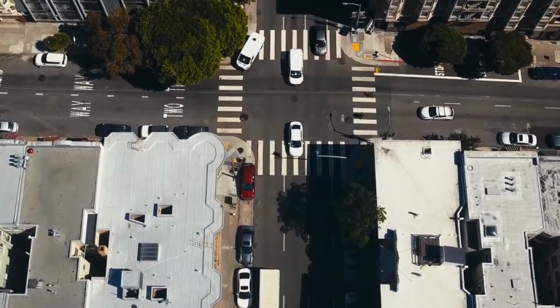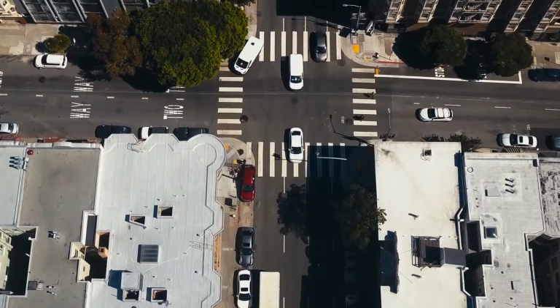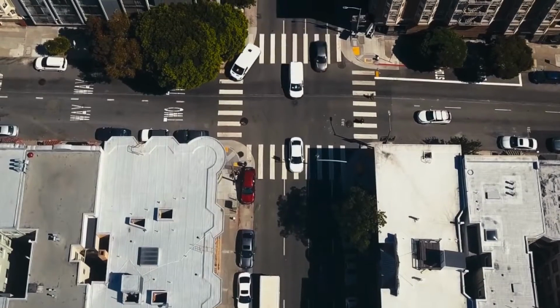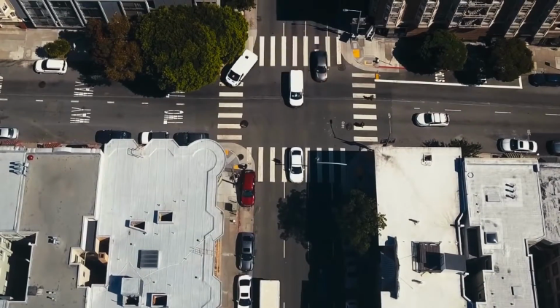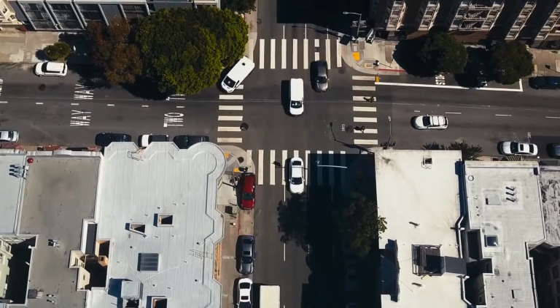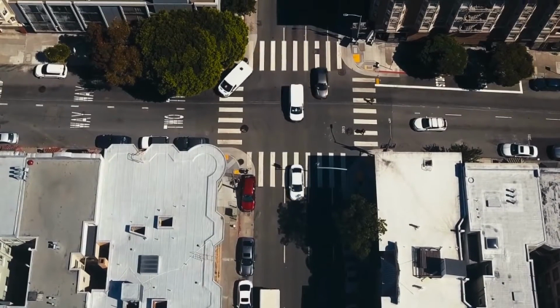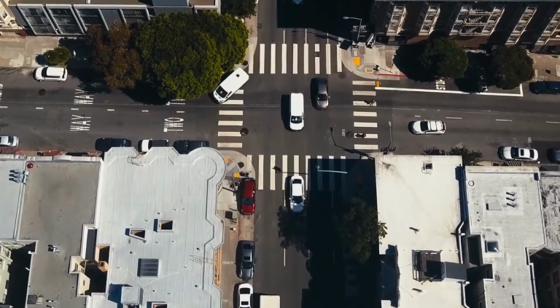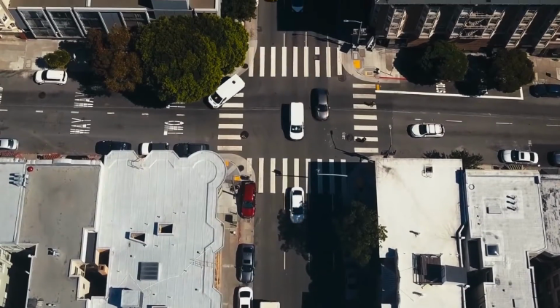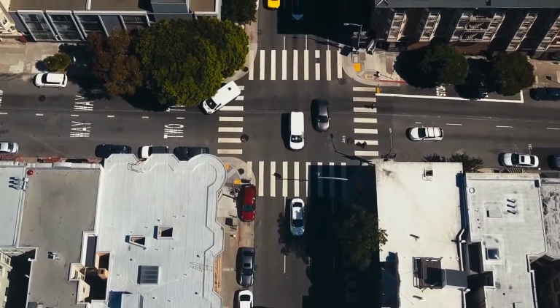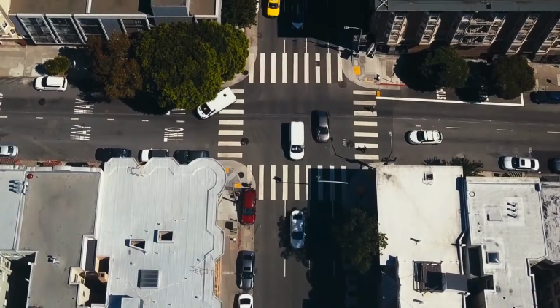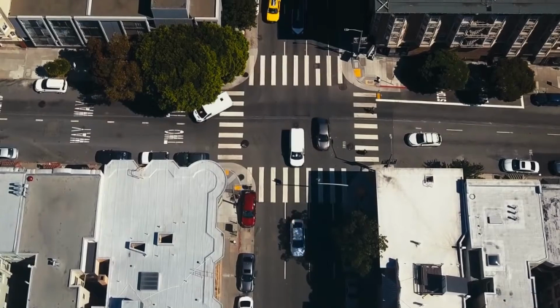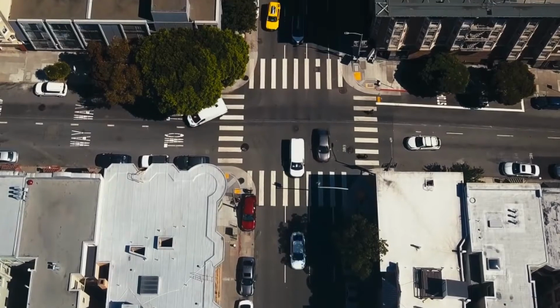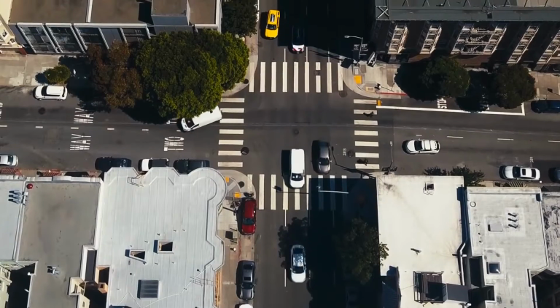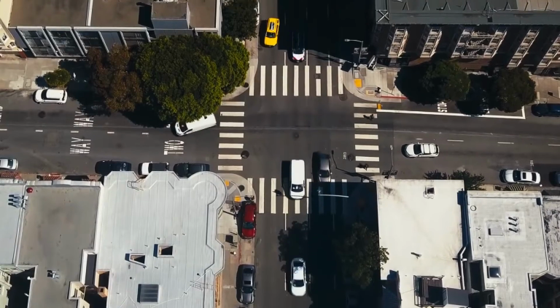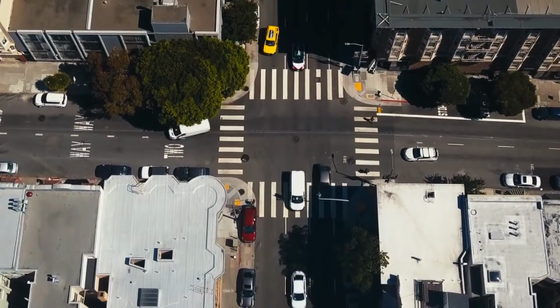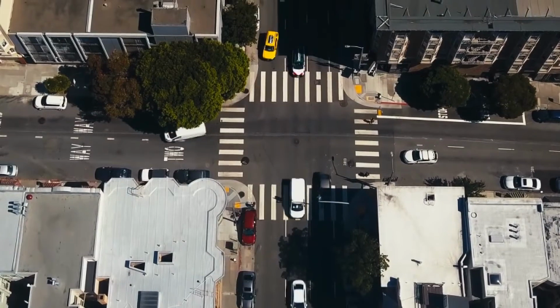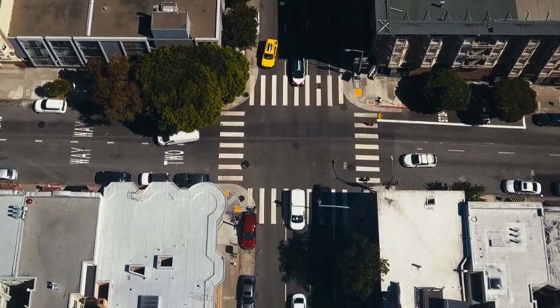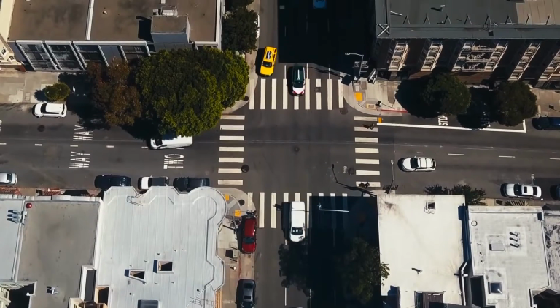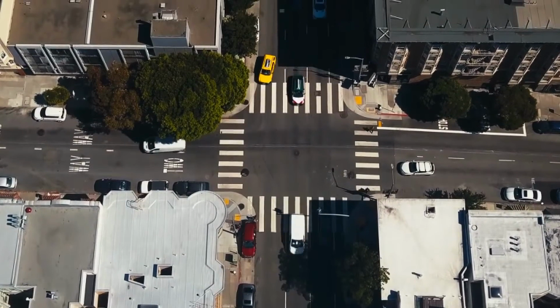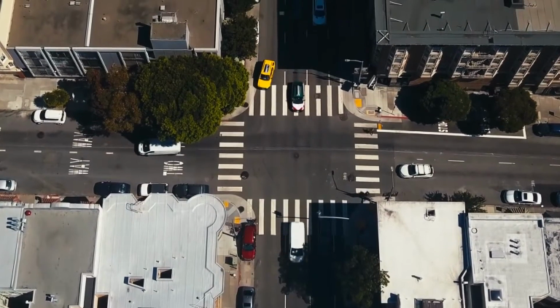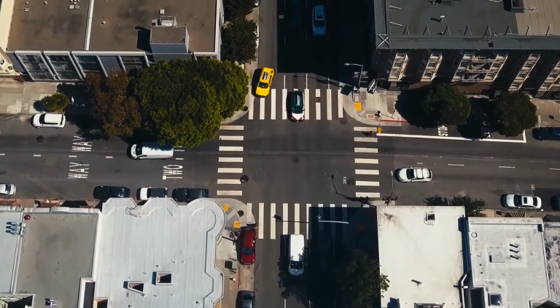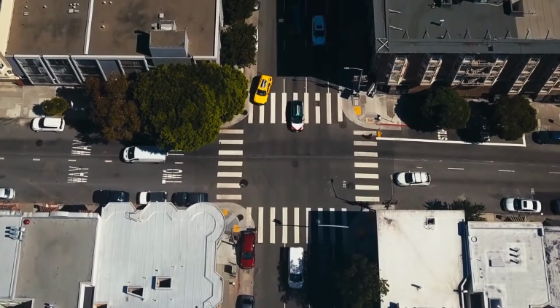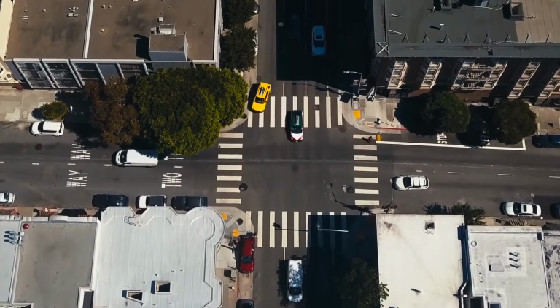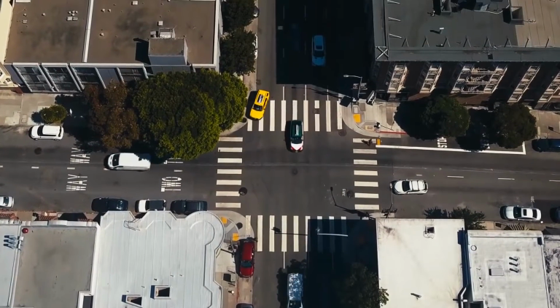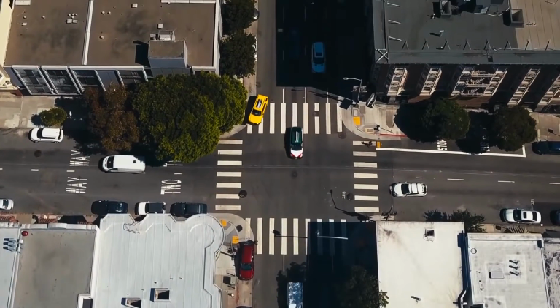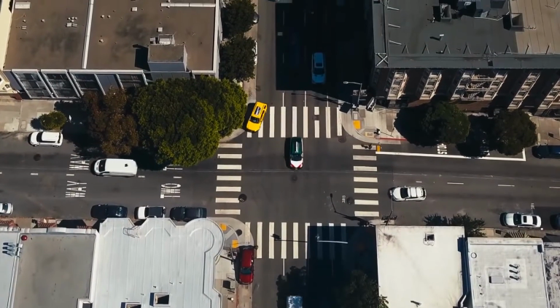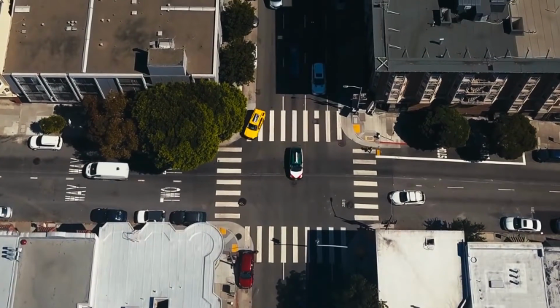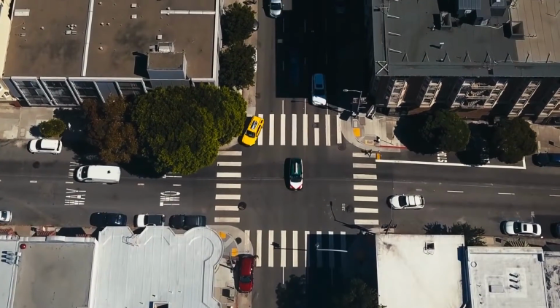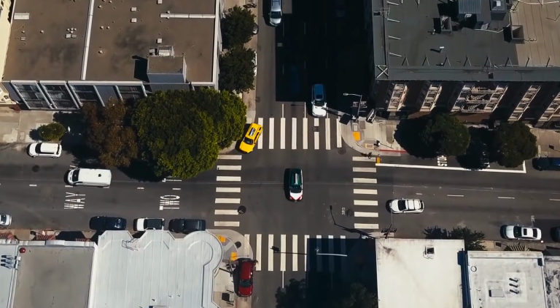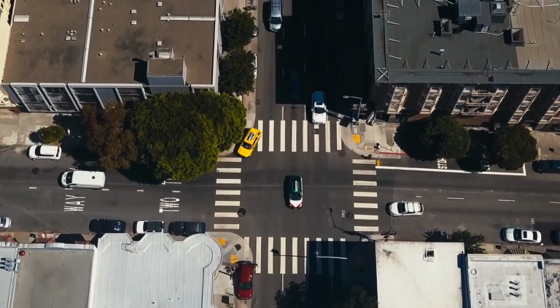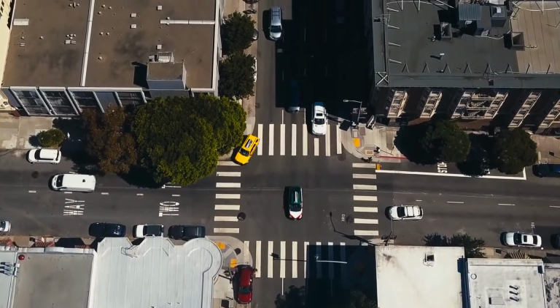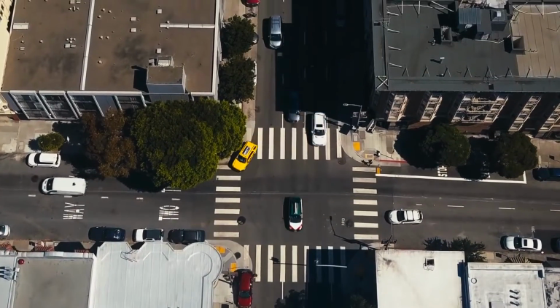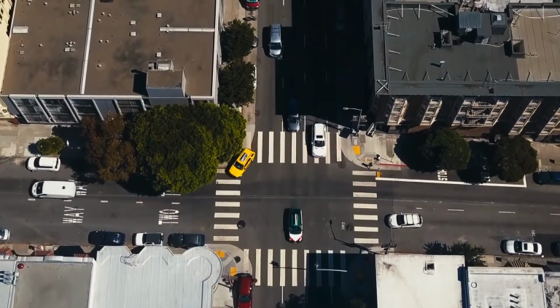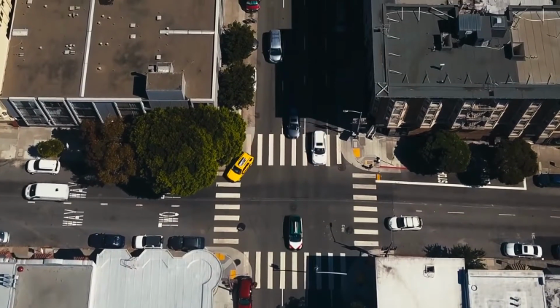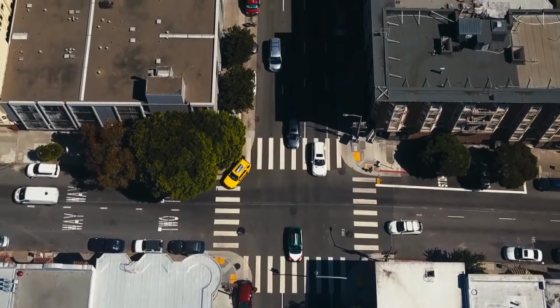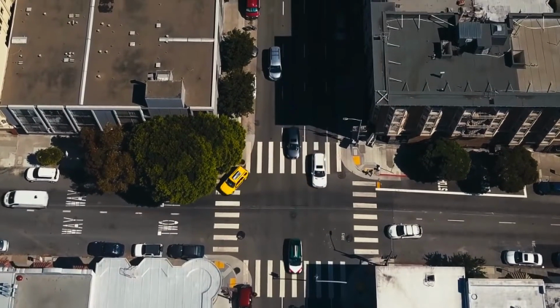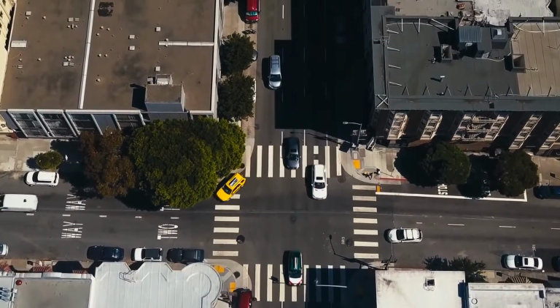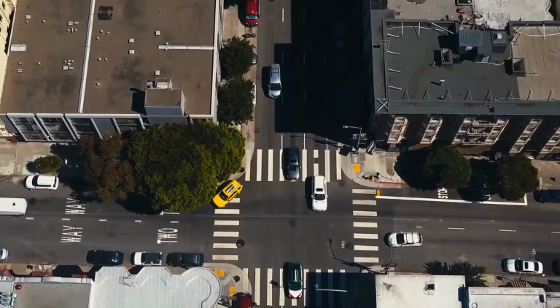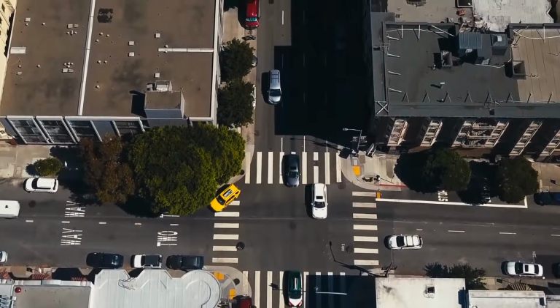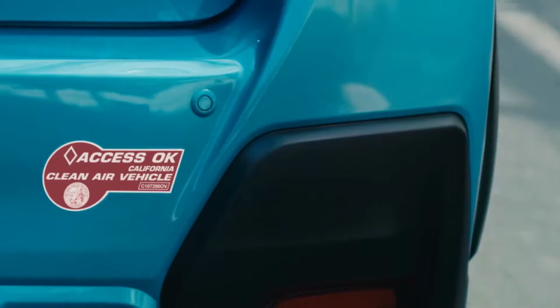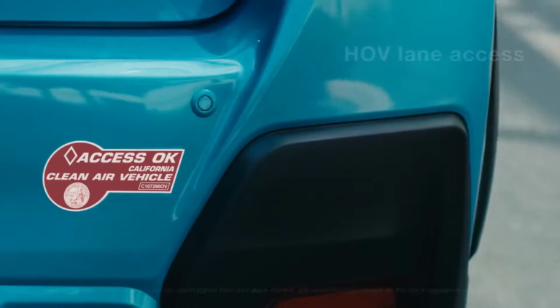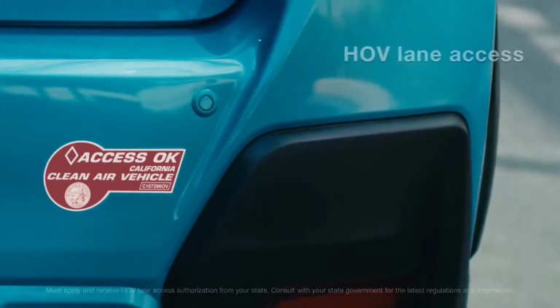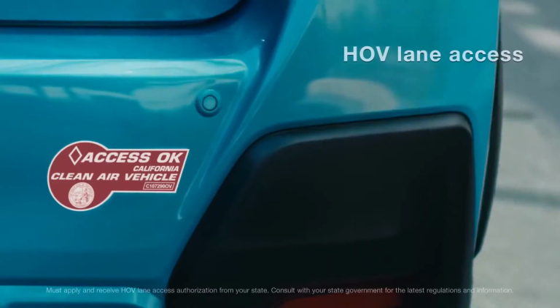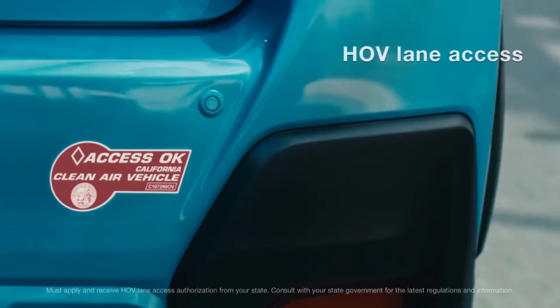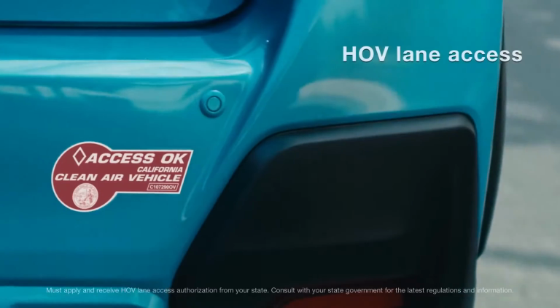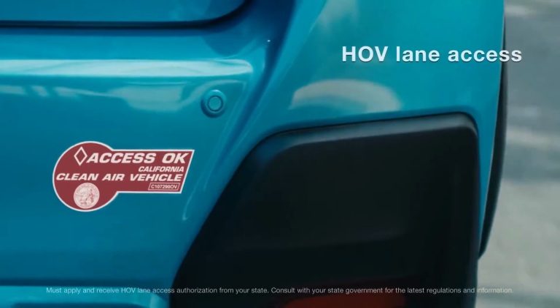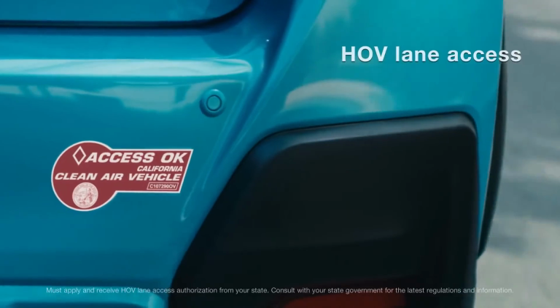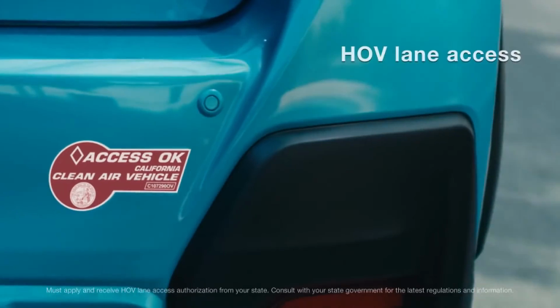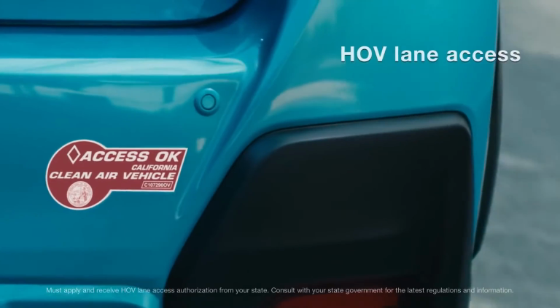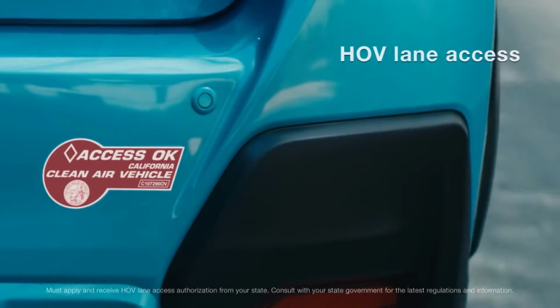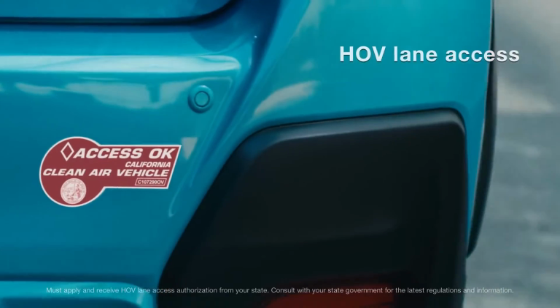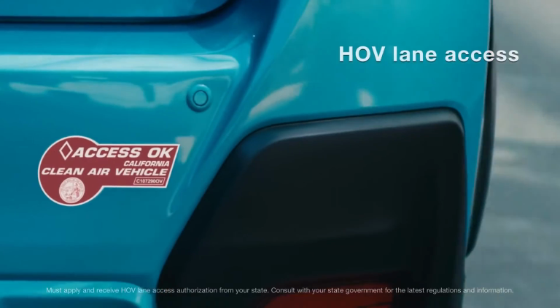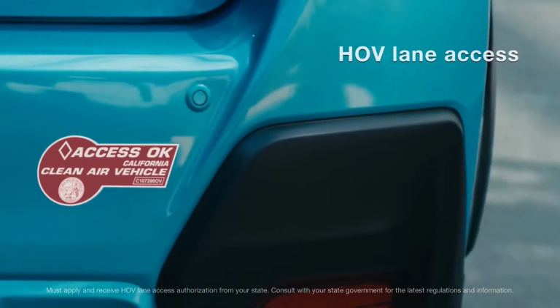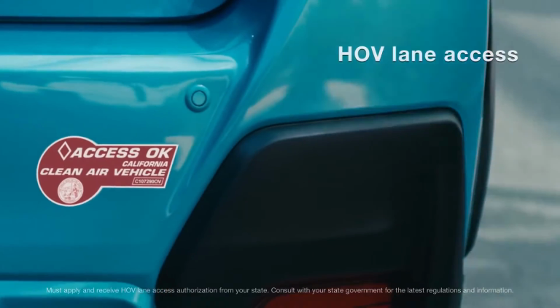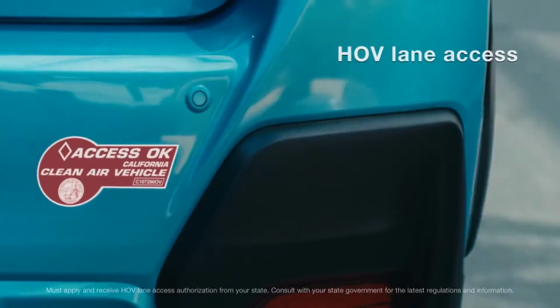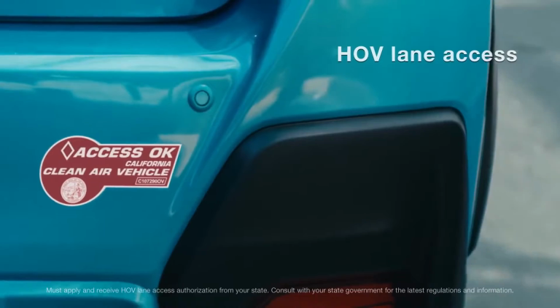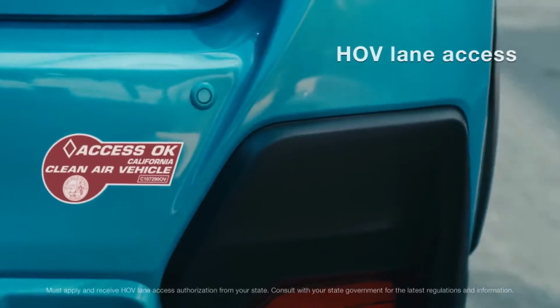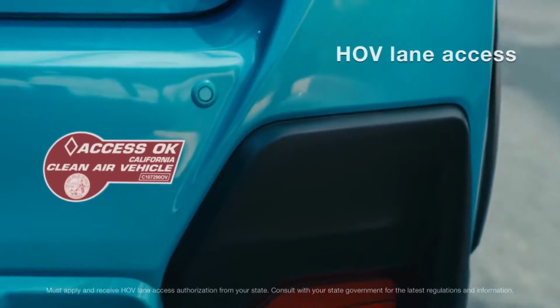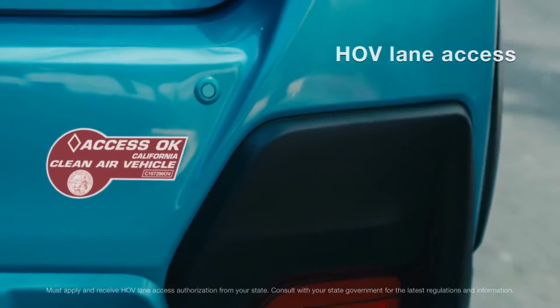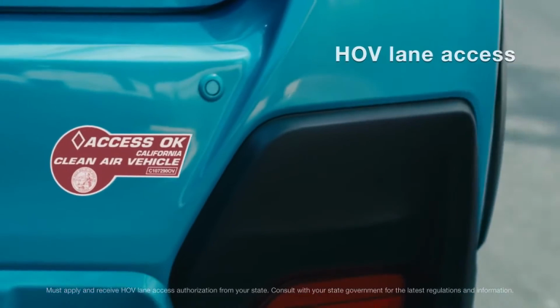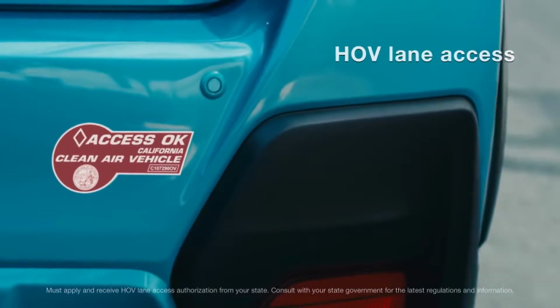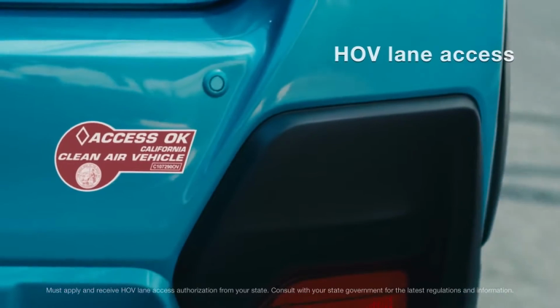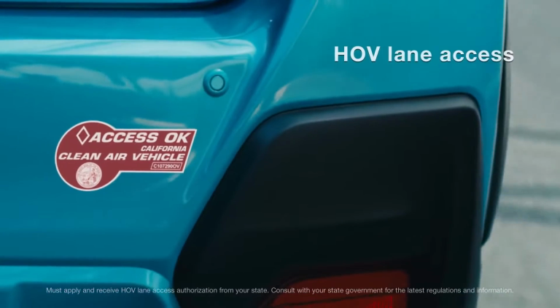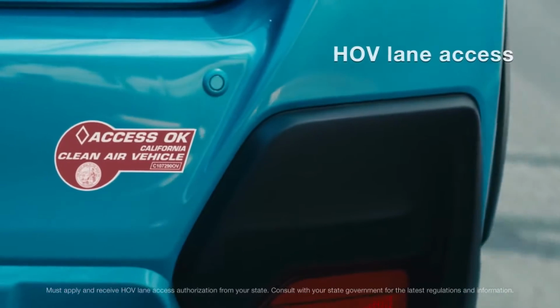You'll also save time, because you'll be able to beat the traffic in many states, including California, New York, and Maryland.